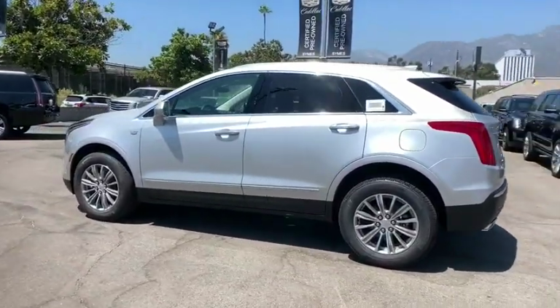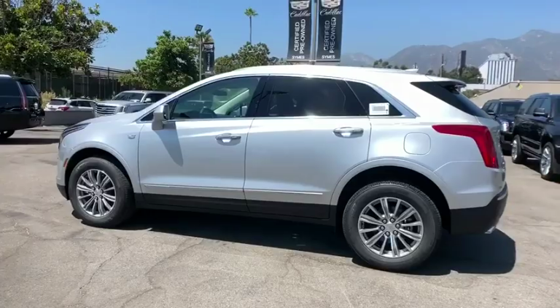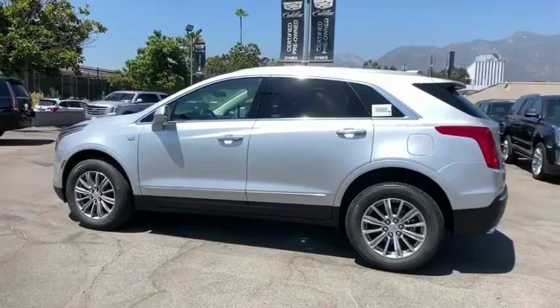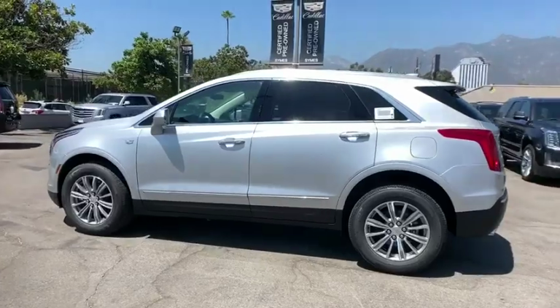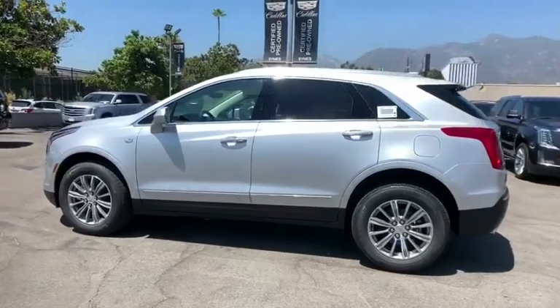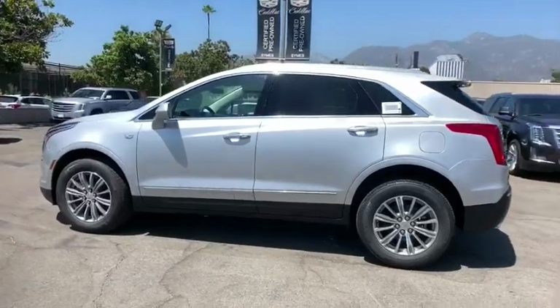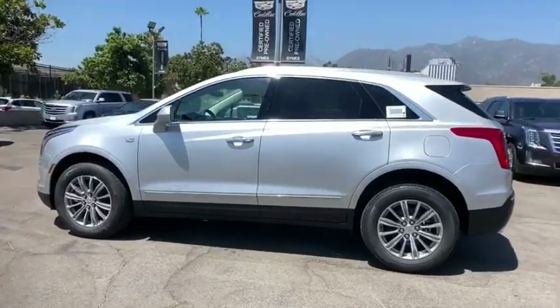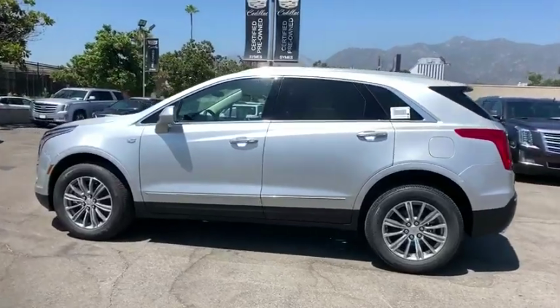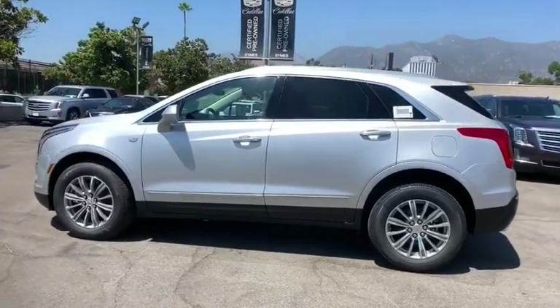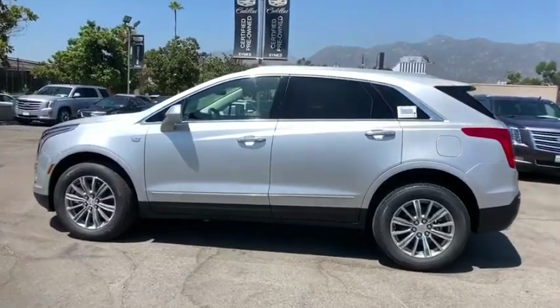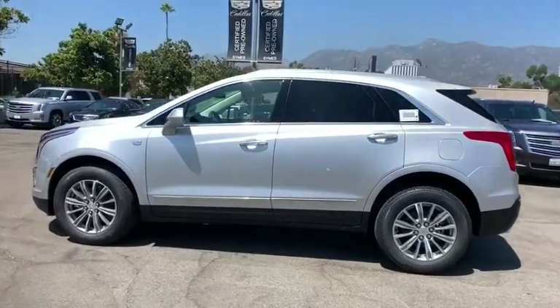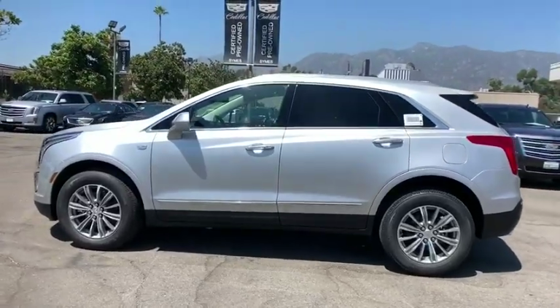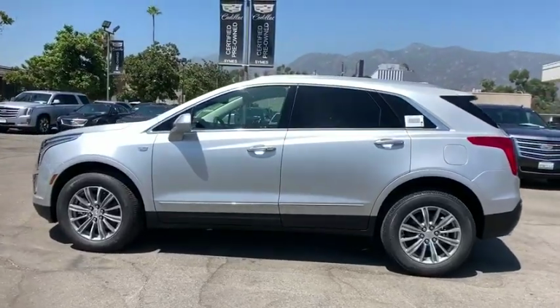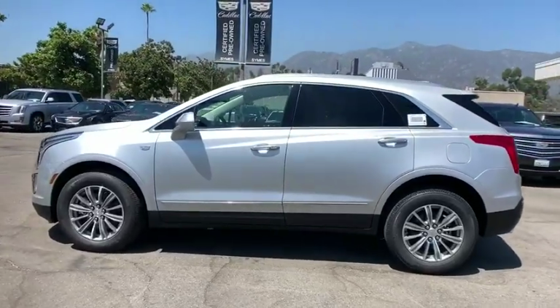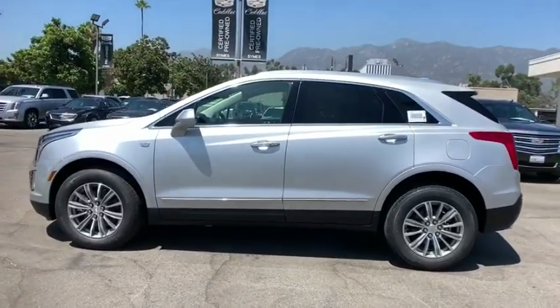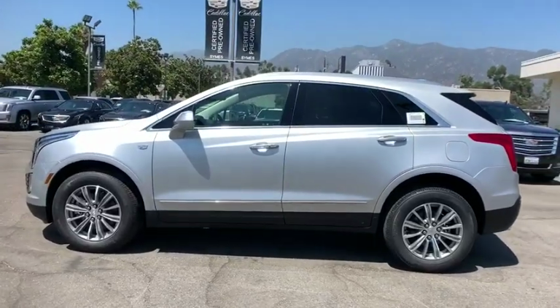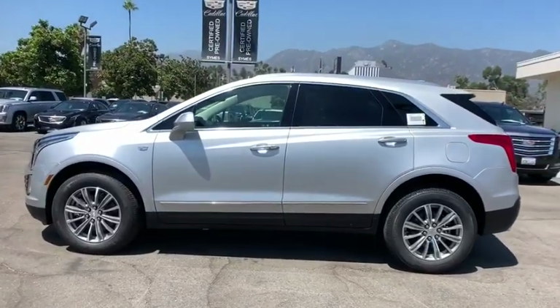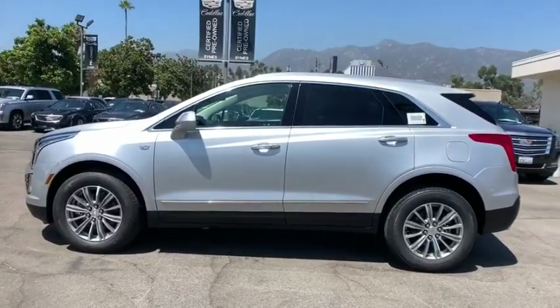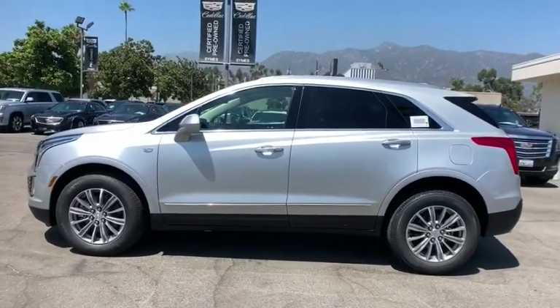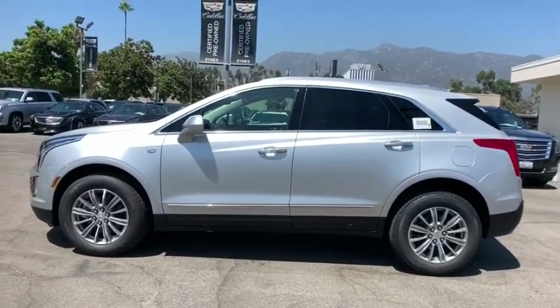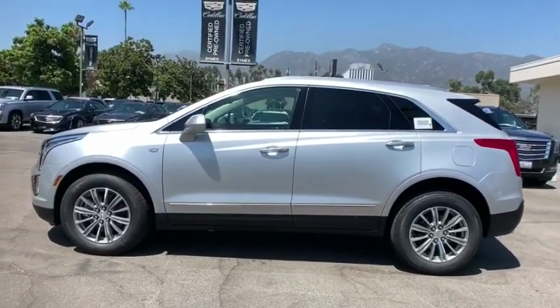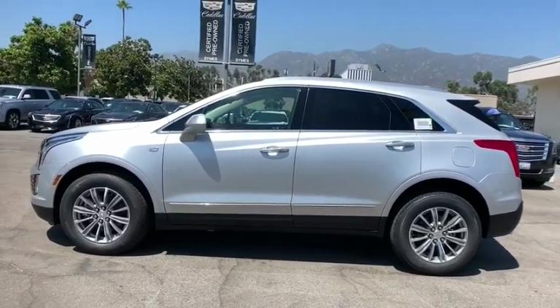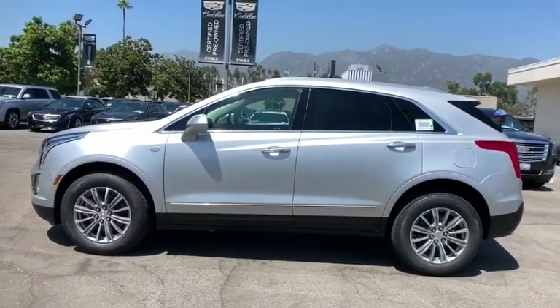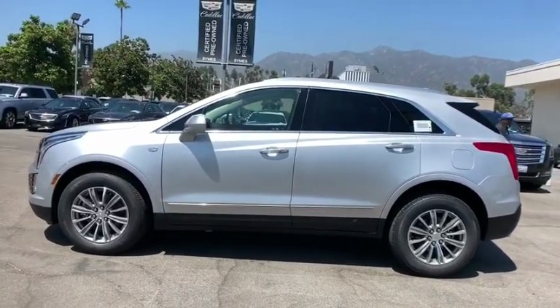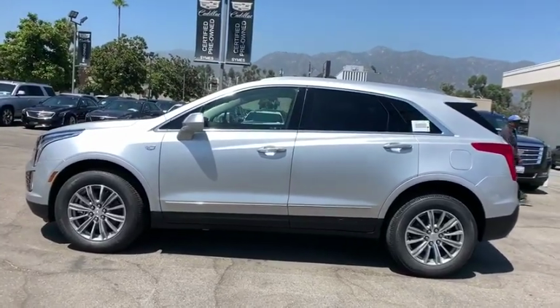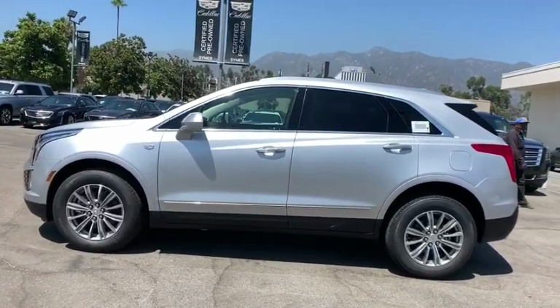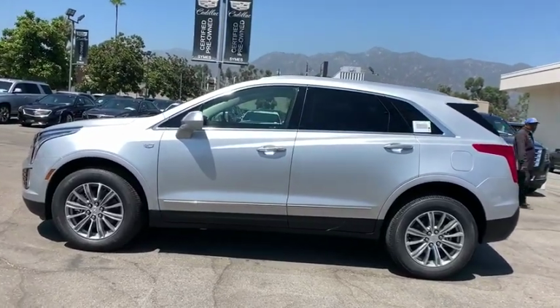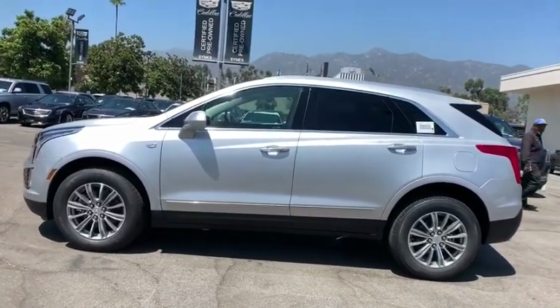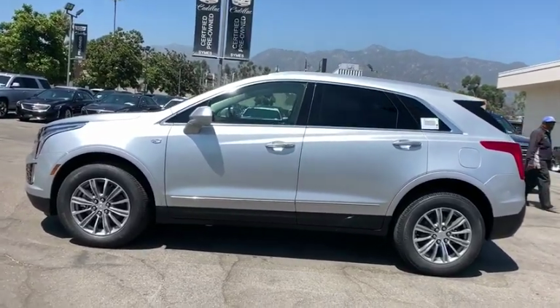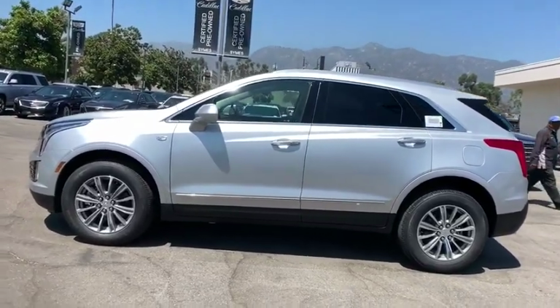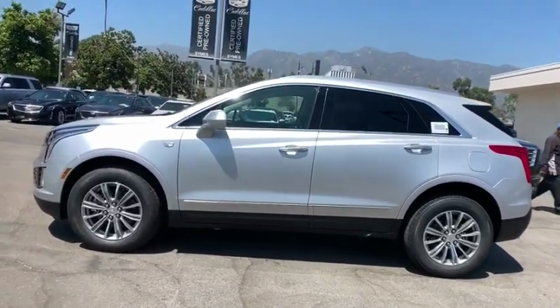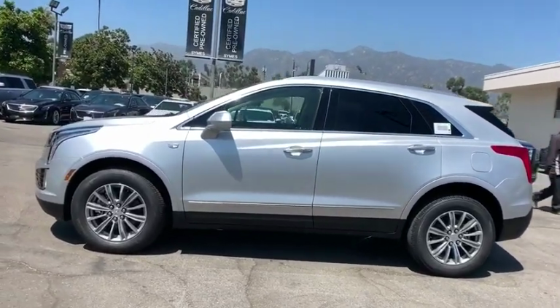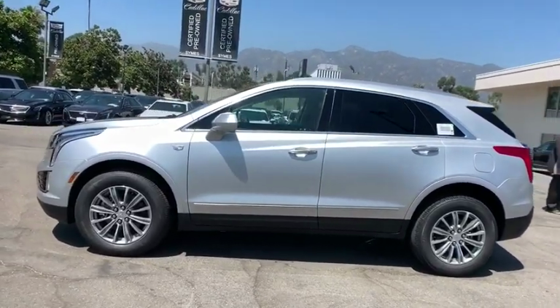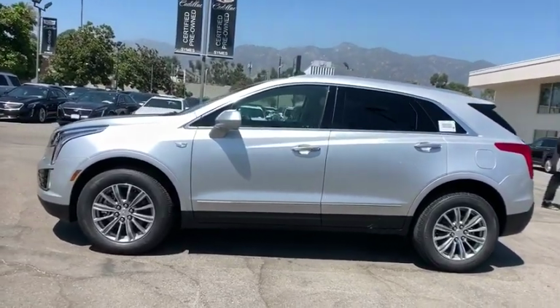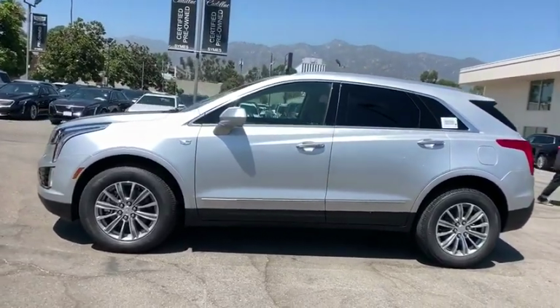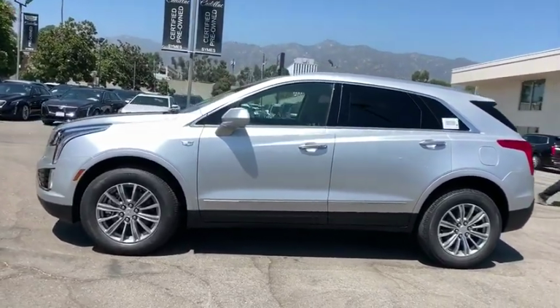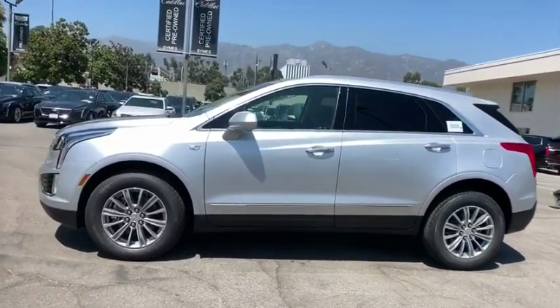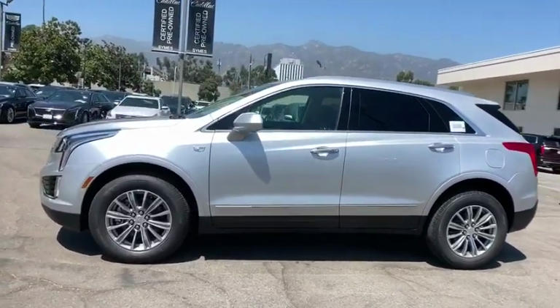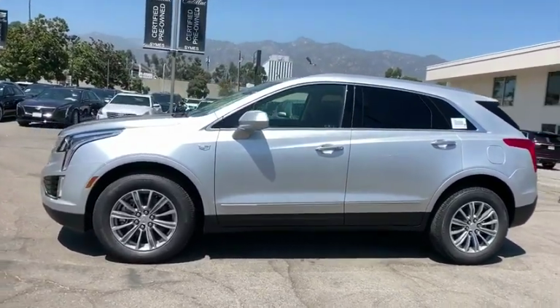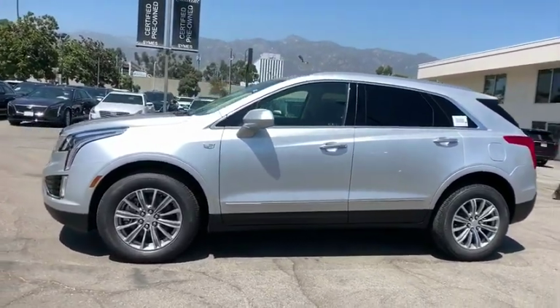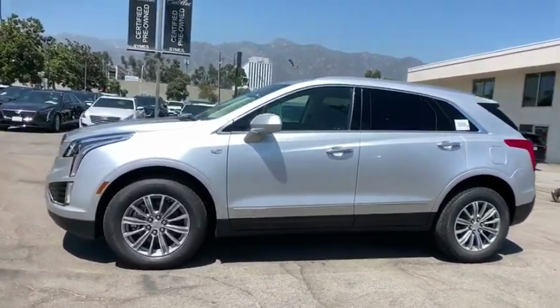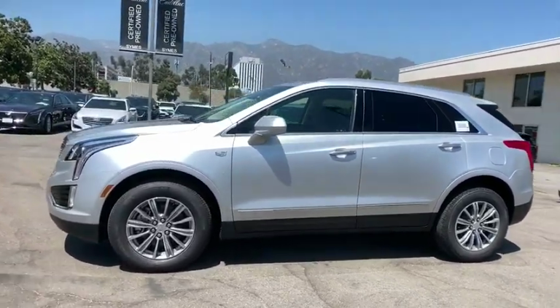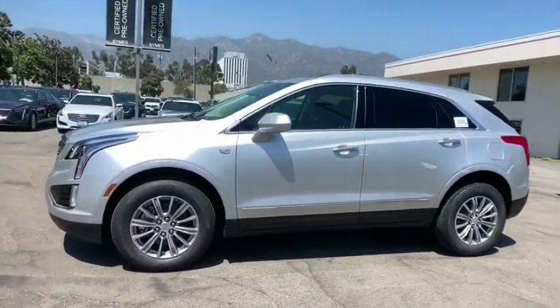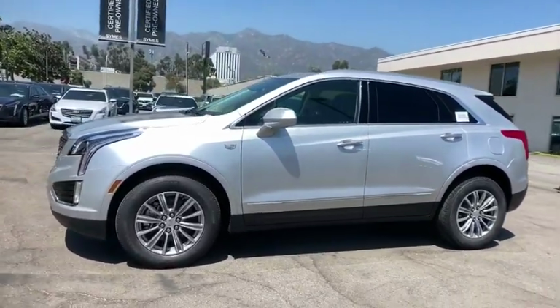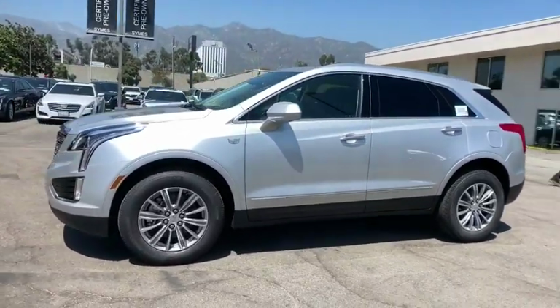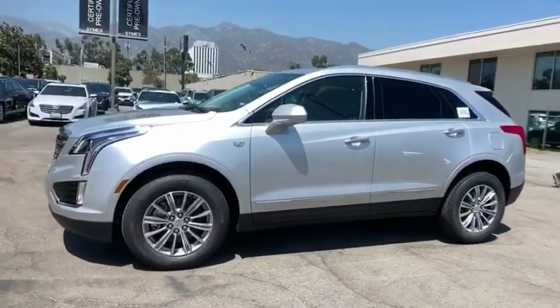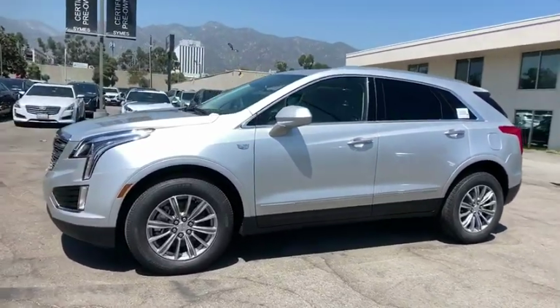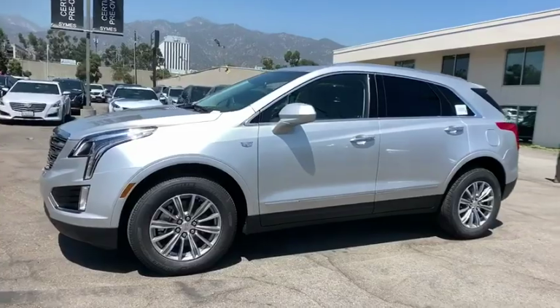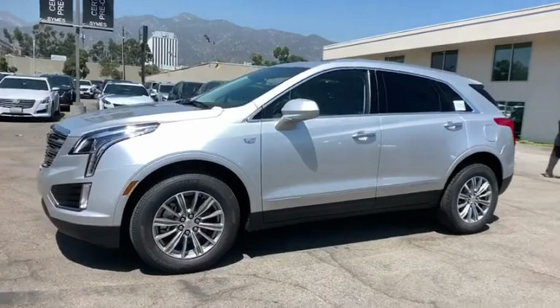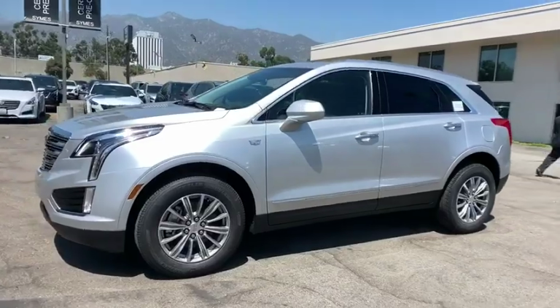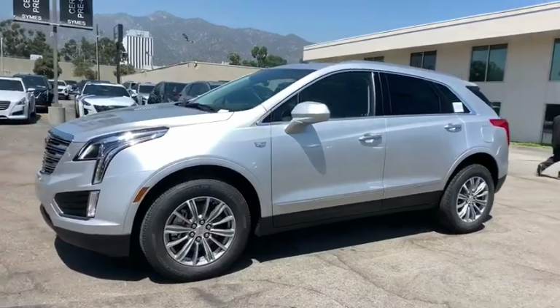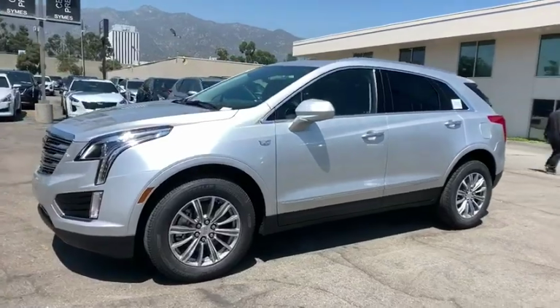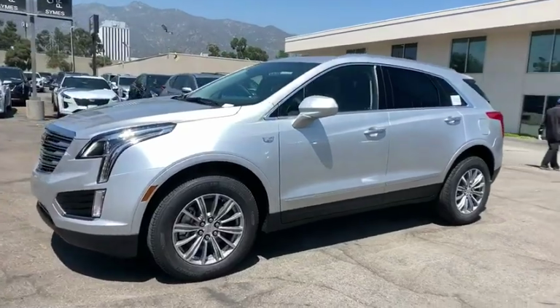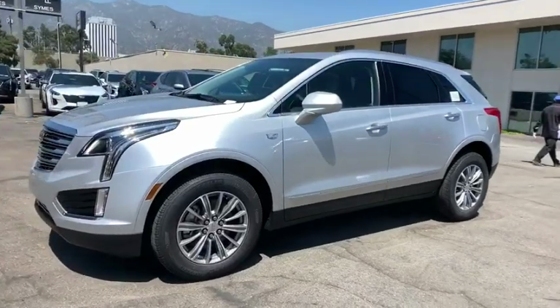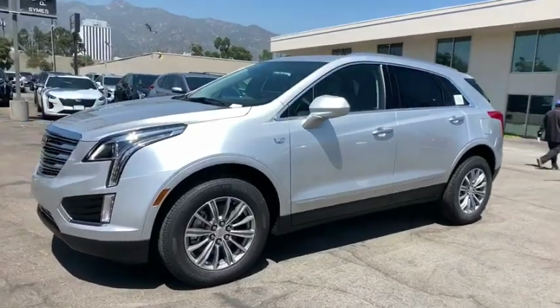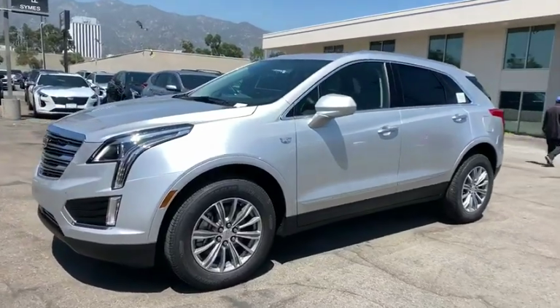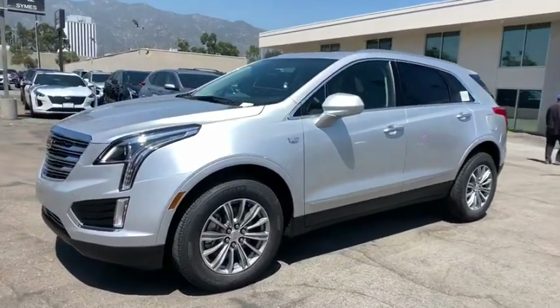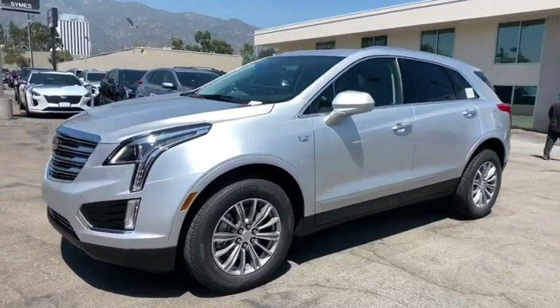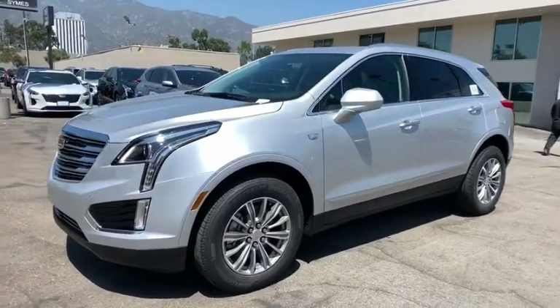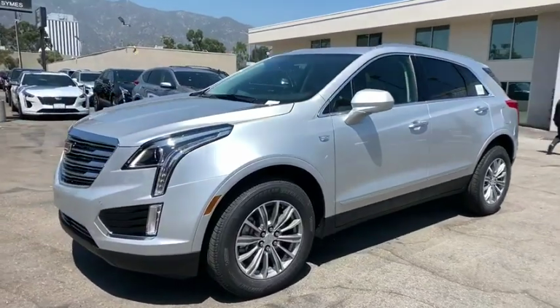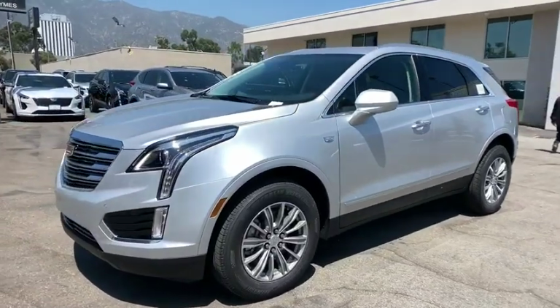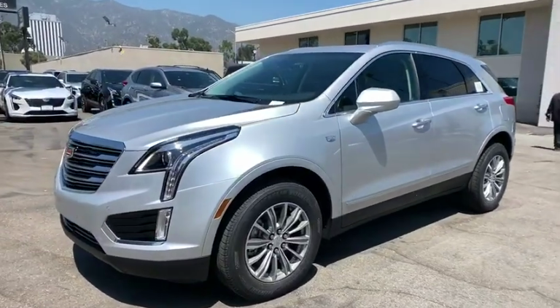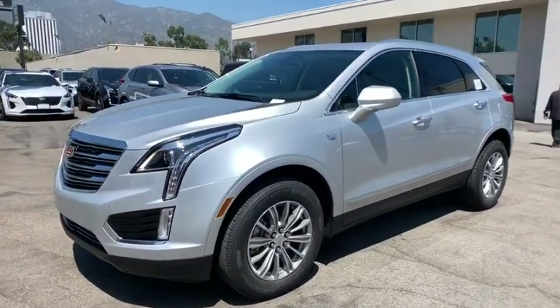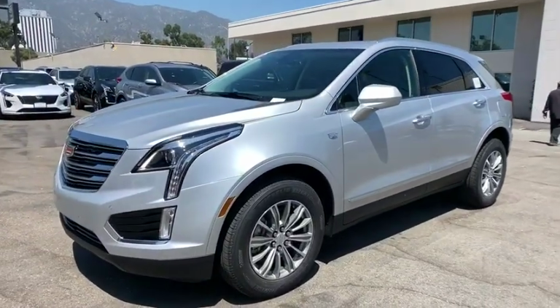Power passenger seat, power liftgate, leather-wrapped steering wheel, Bluetooth, power steering, adjustable steering wheel, floor mats.